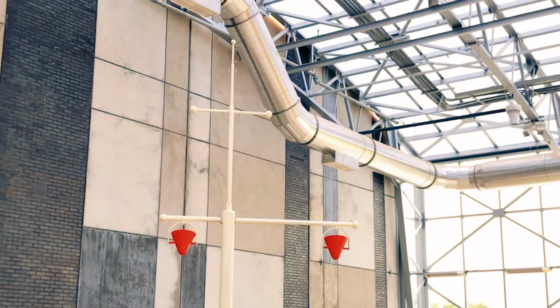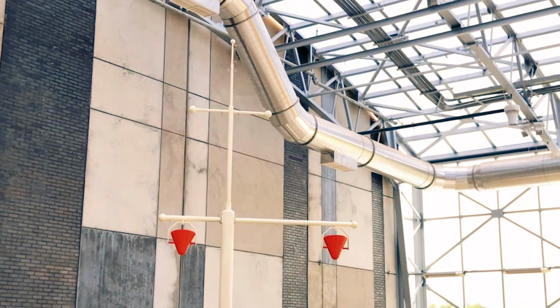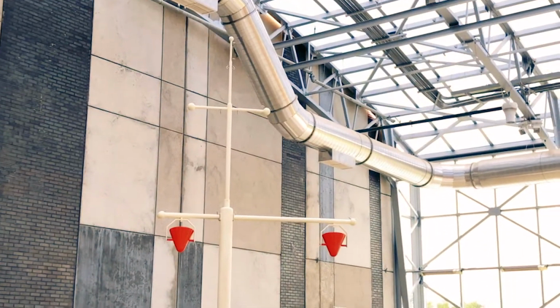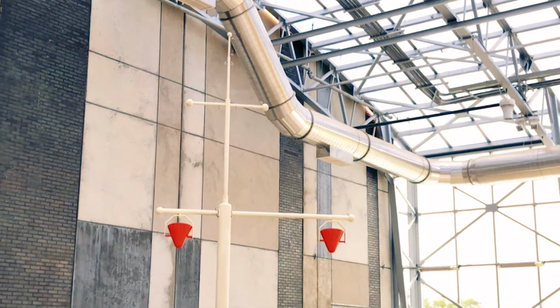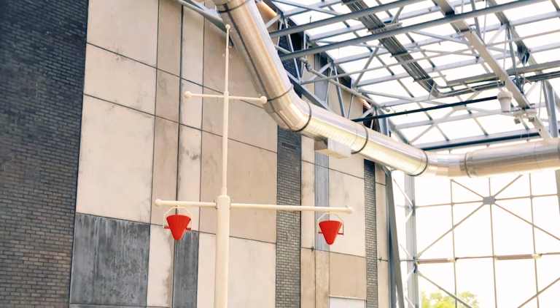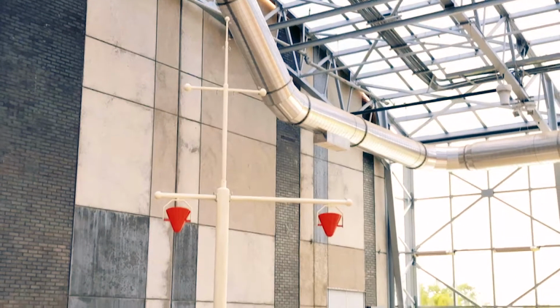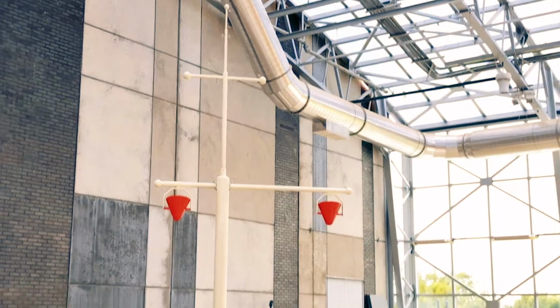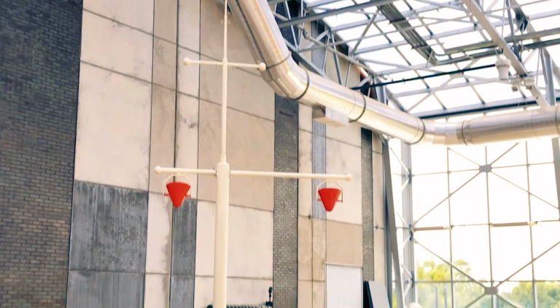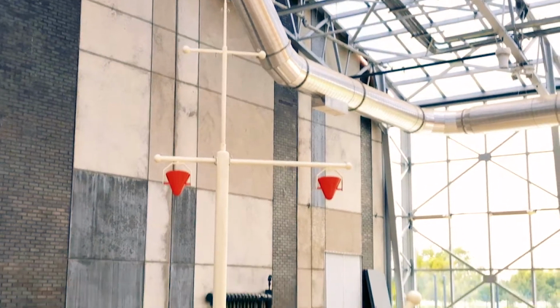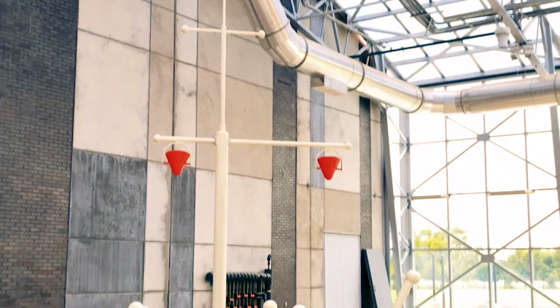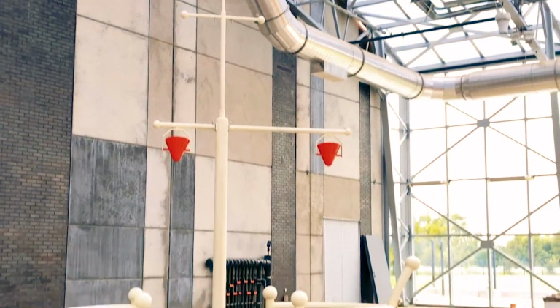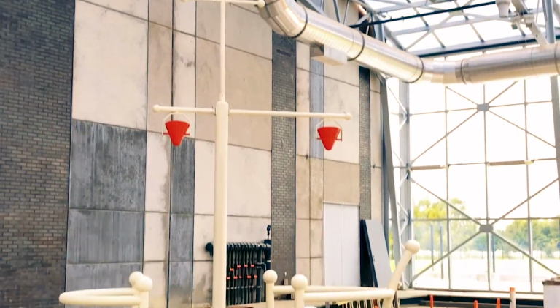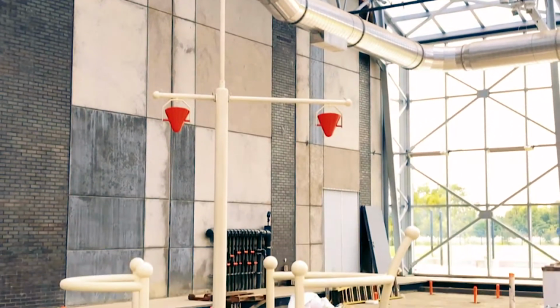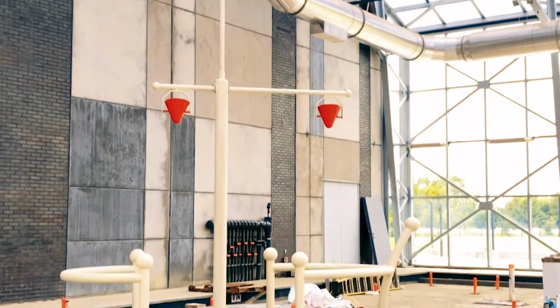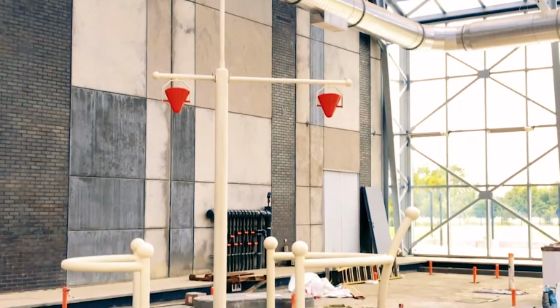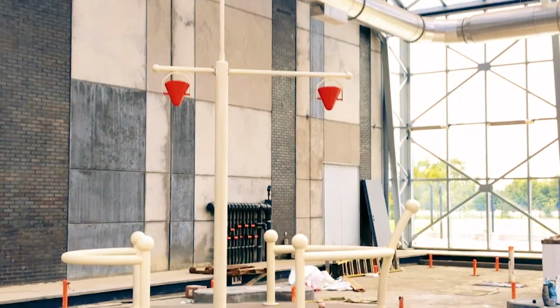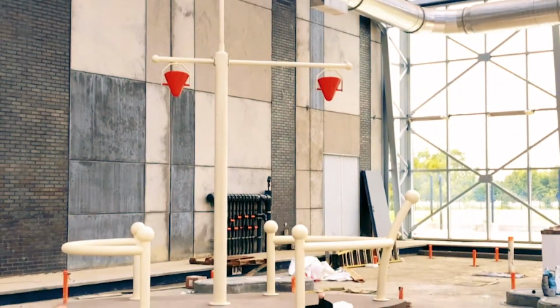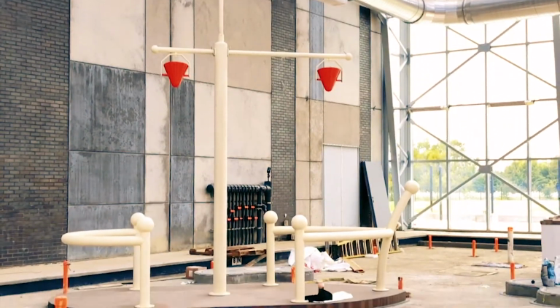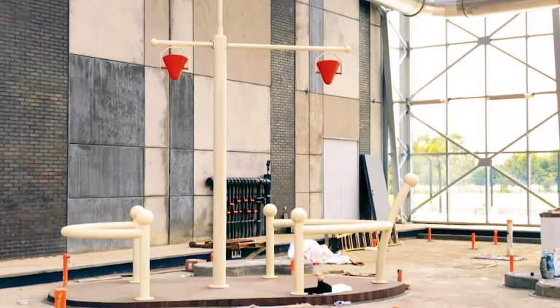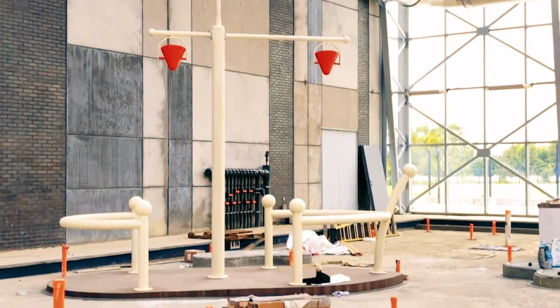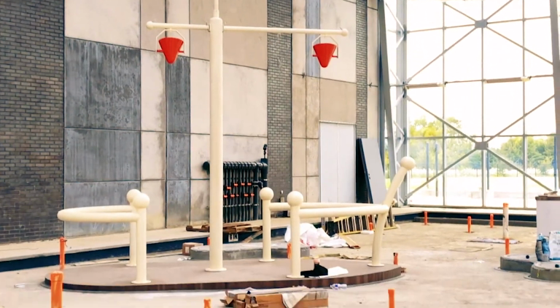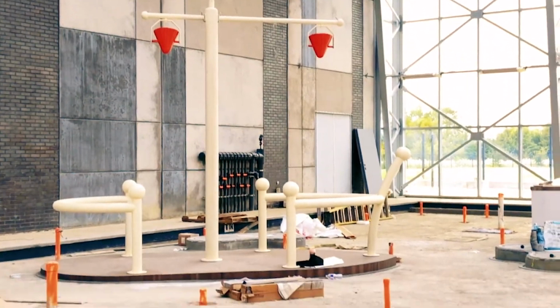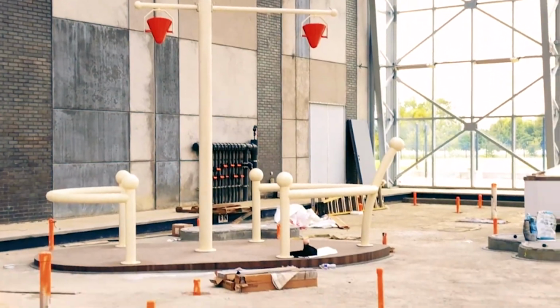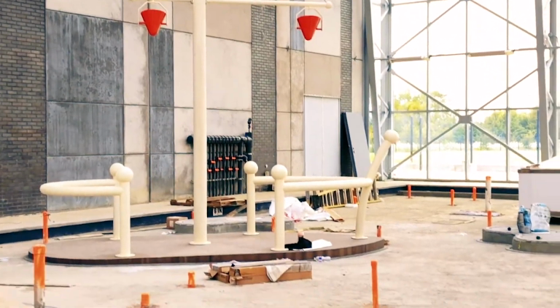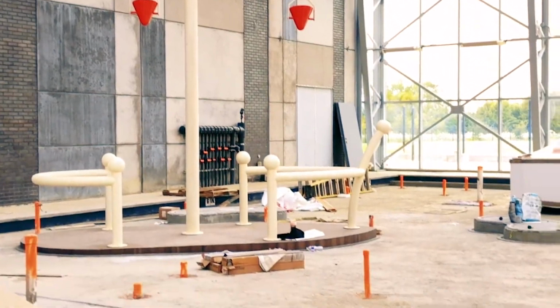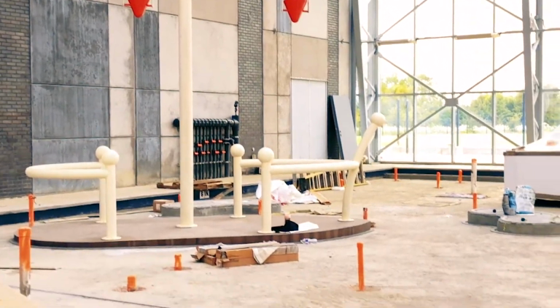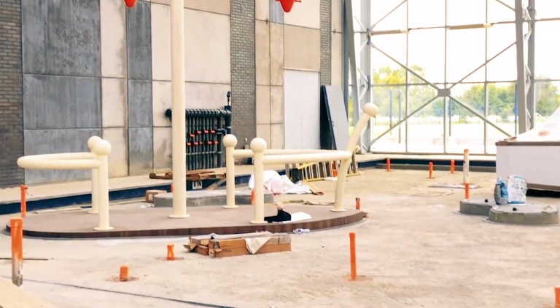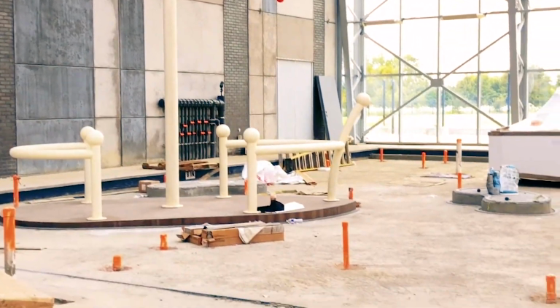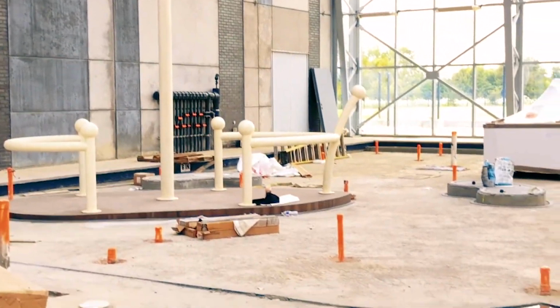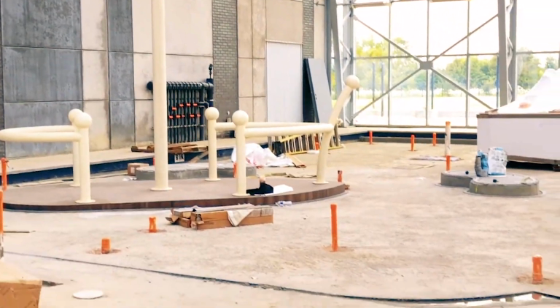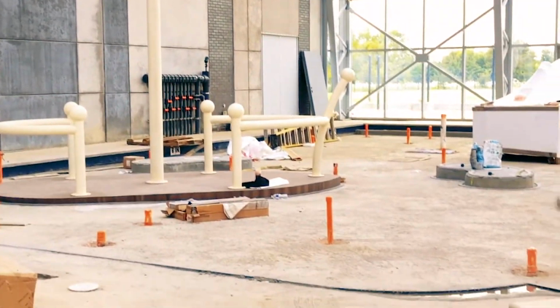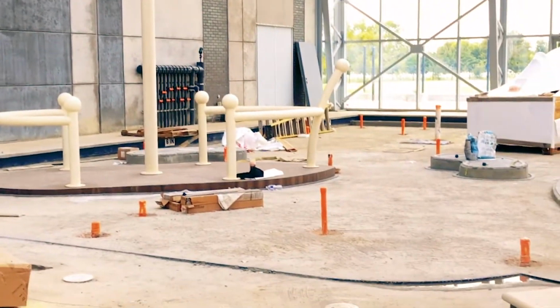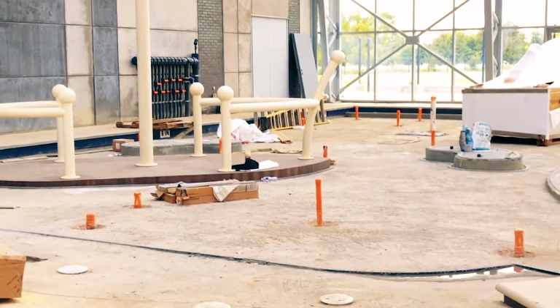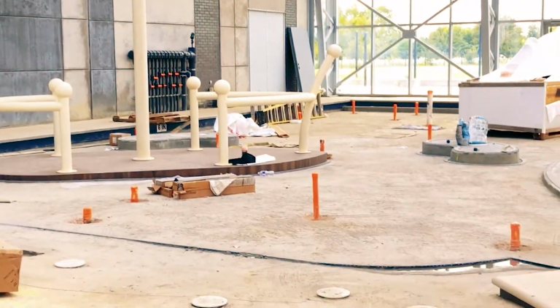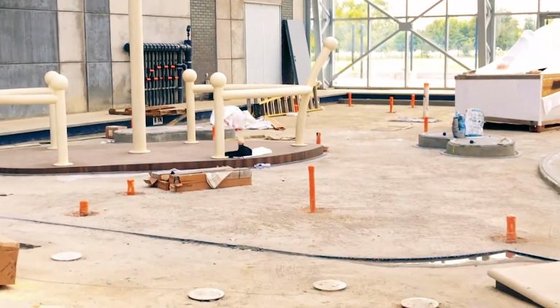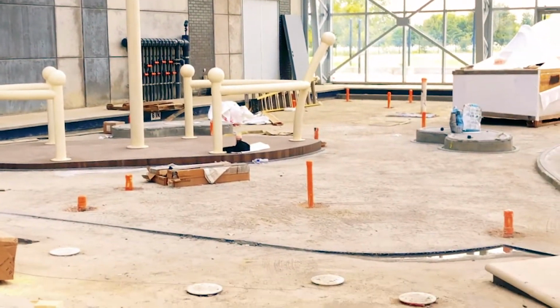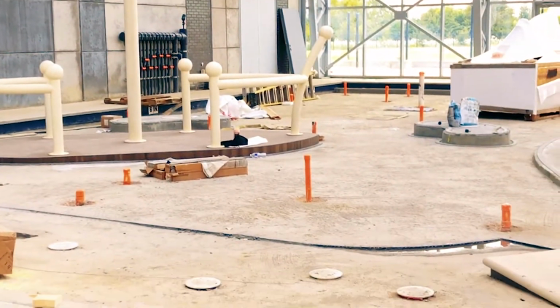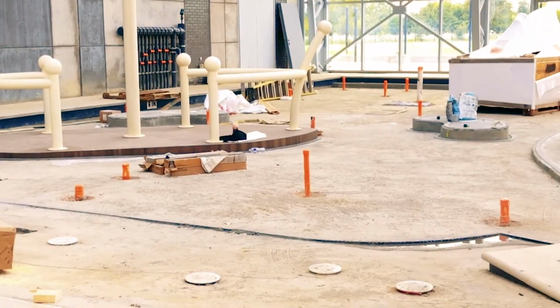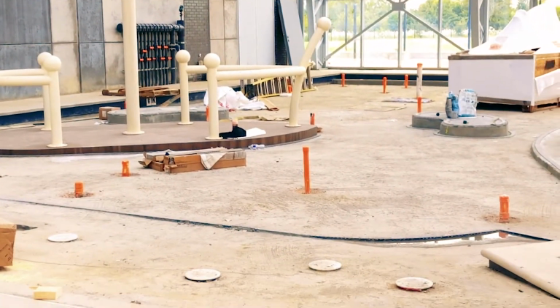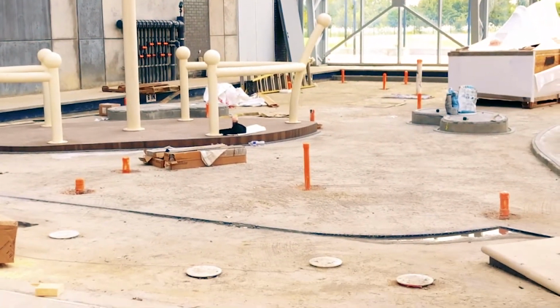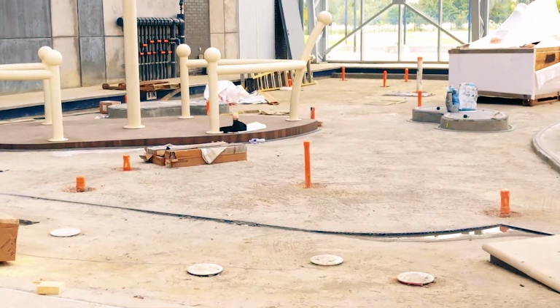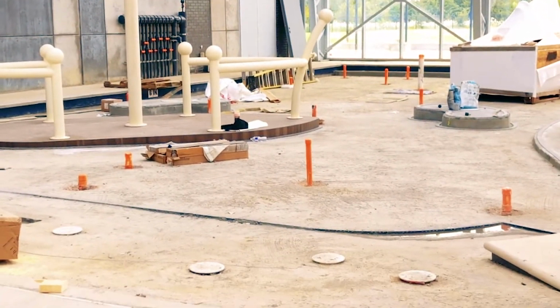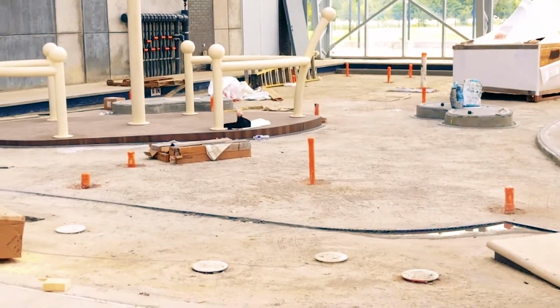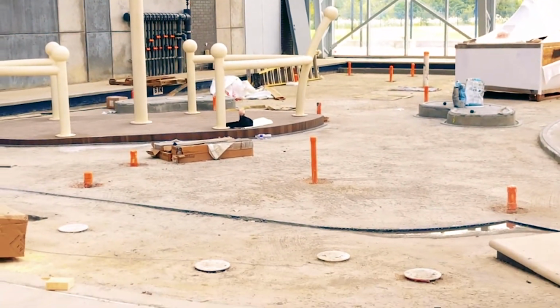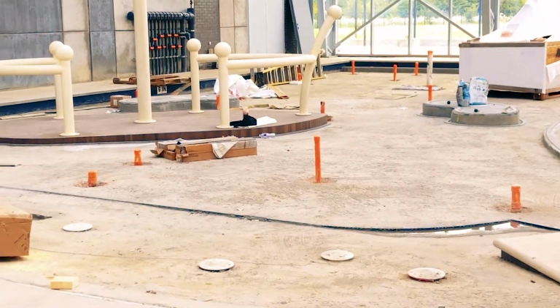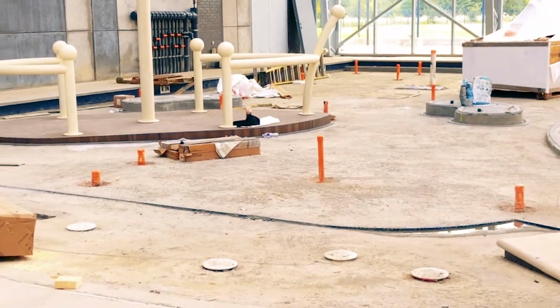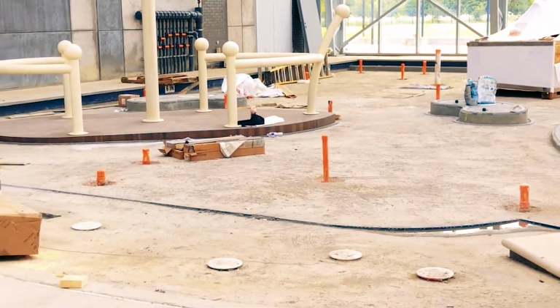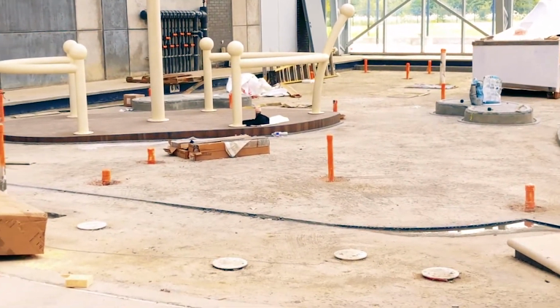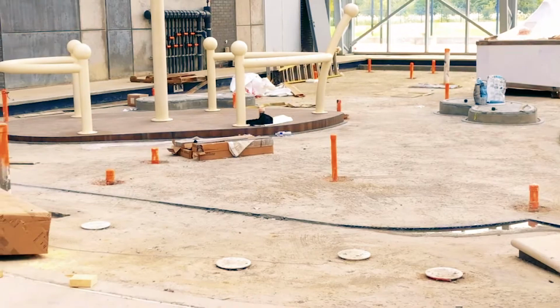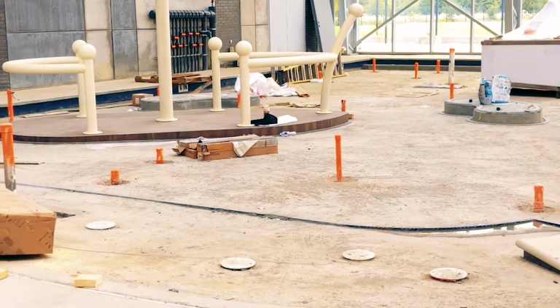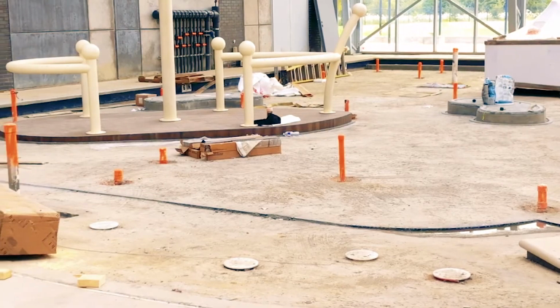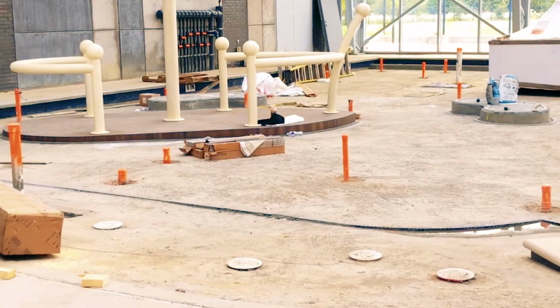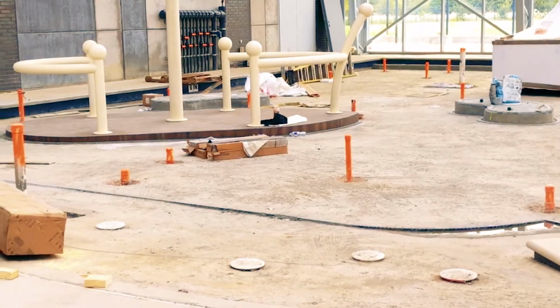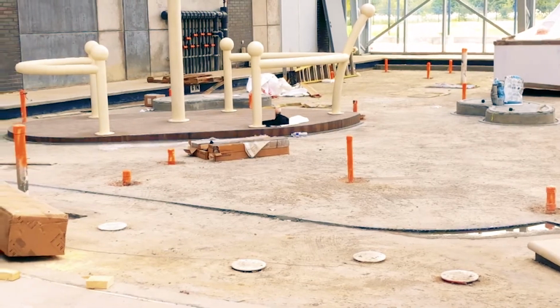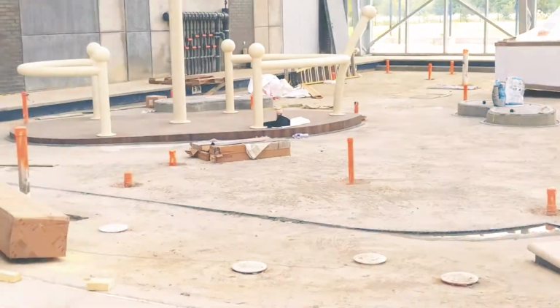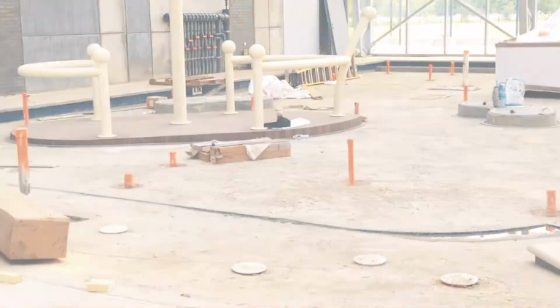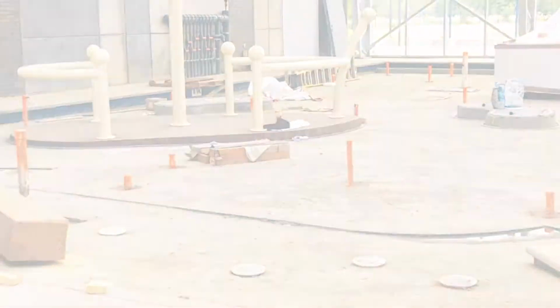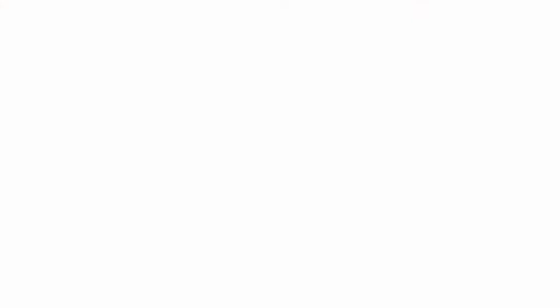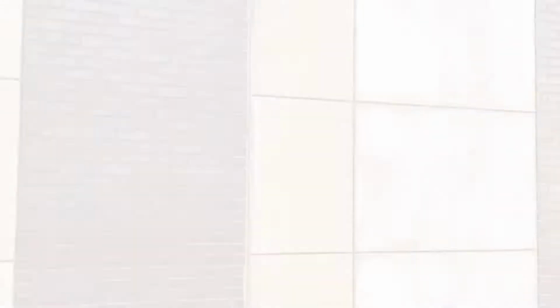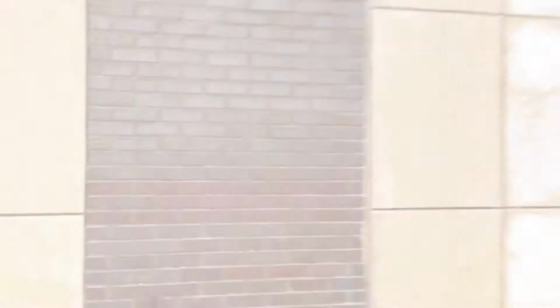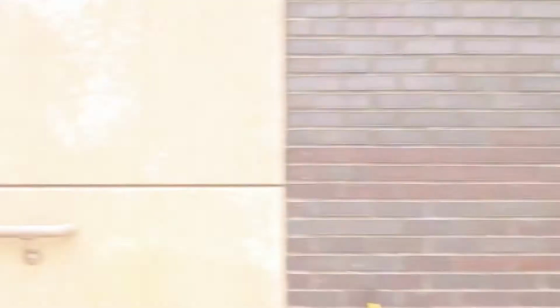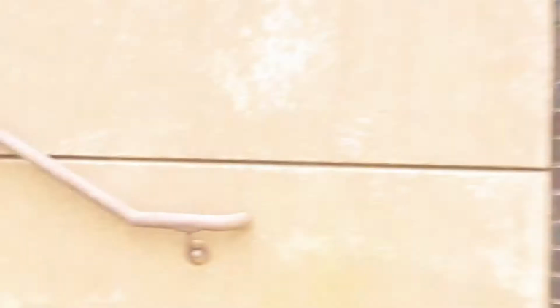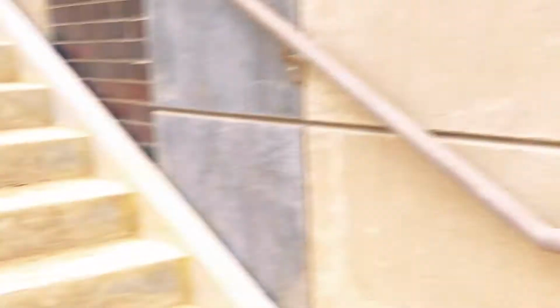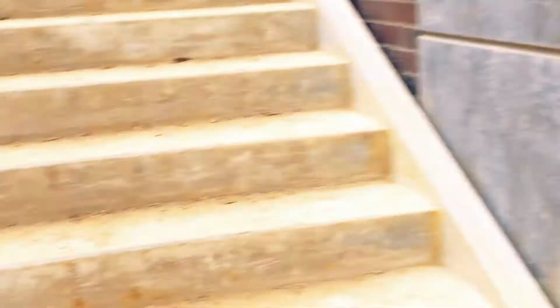This next area is going to be the splash area for the little ones. It's going to be a big pirate ship, and it's going to have a big tree in the back.